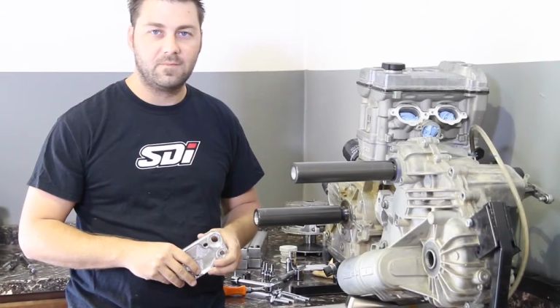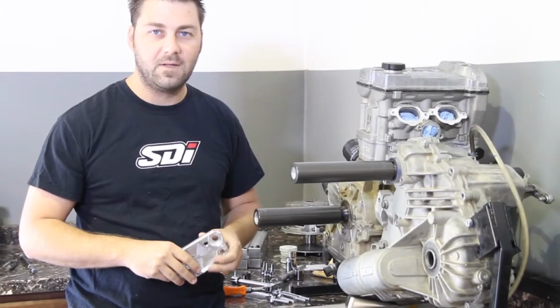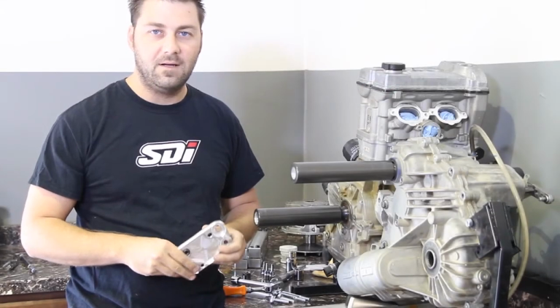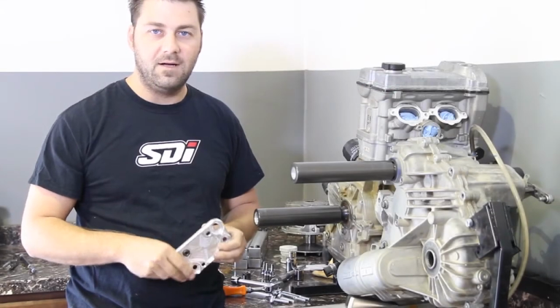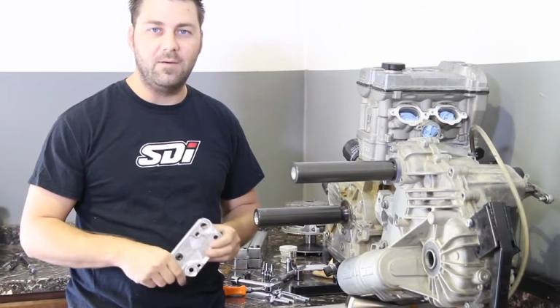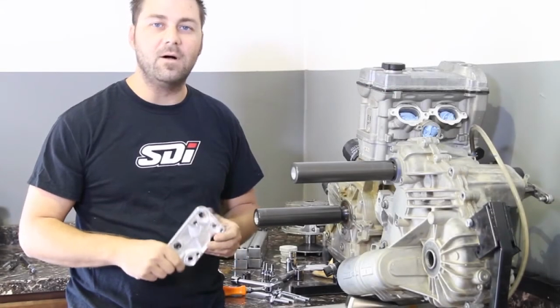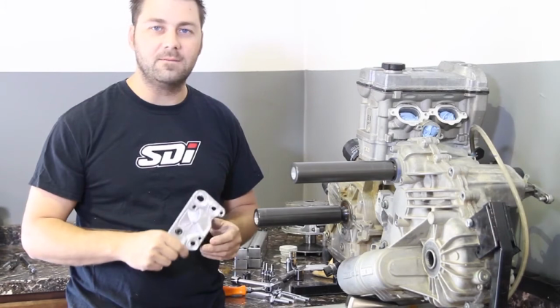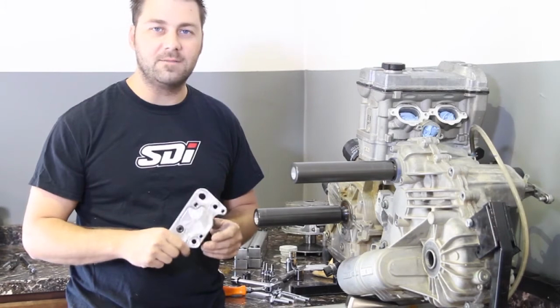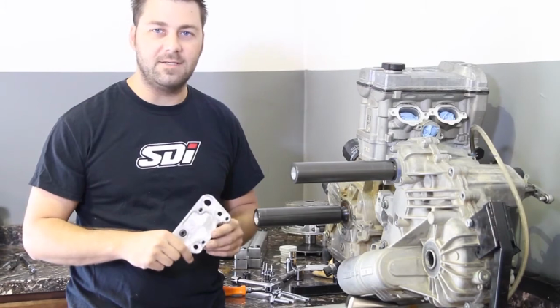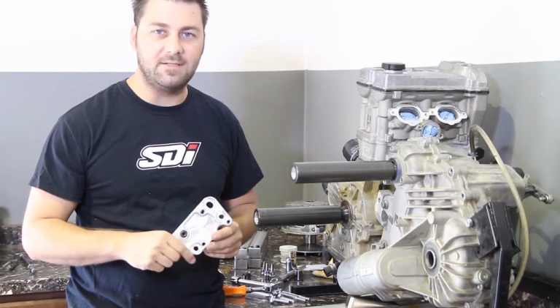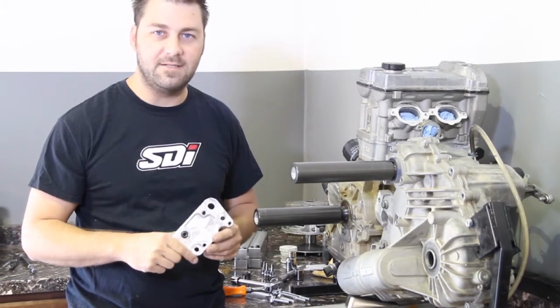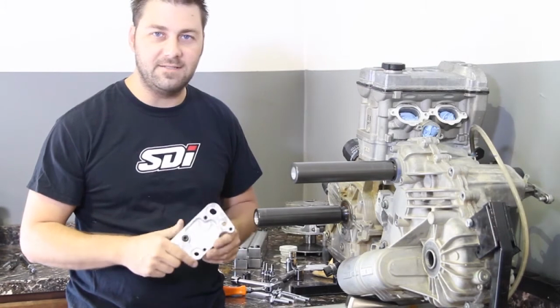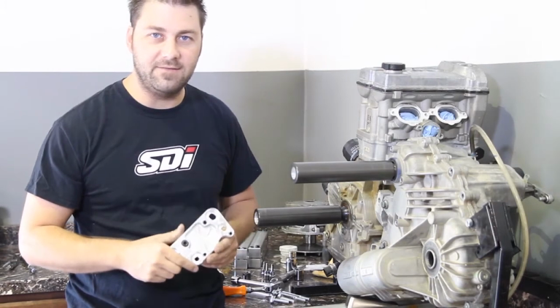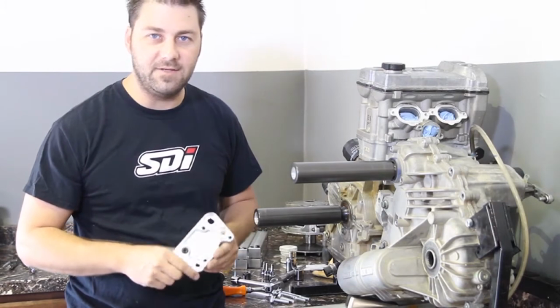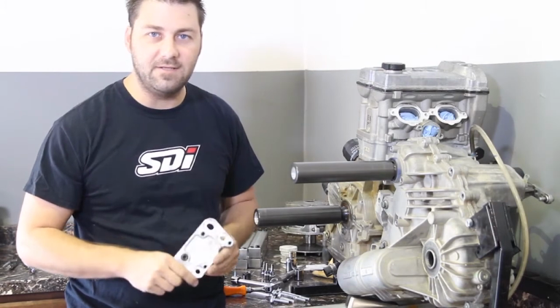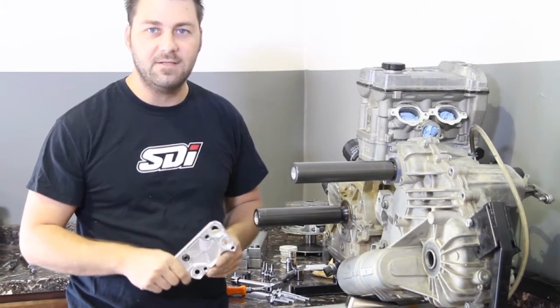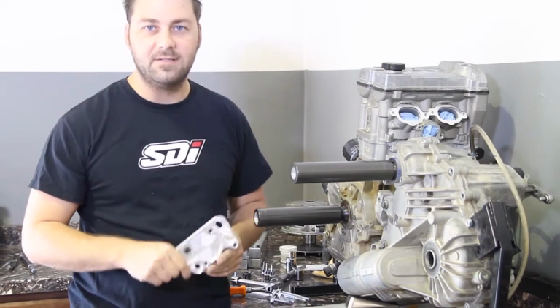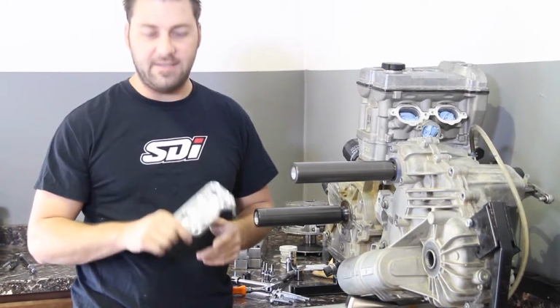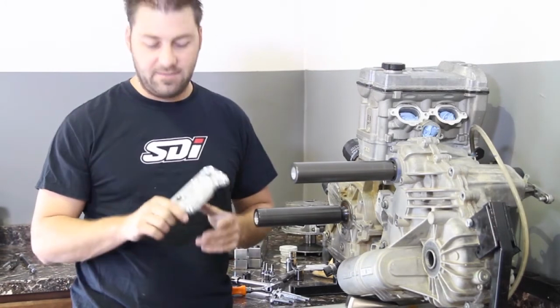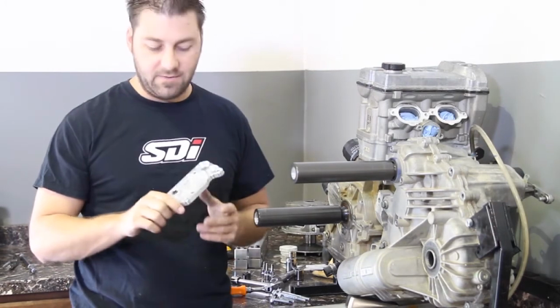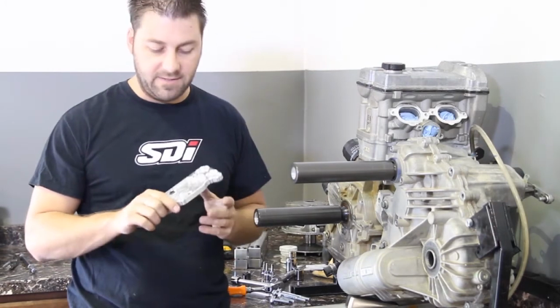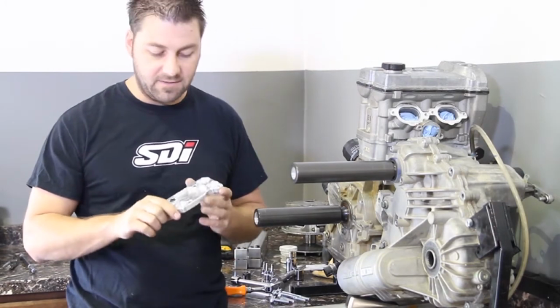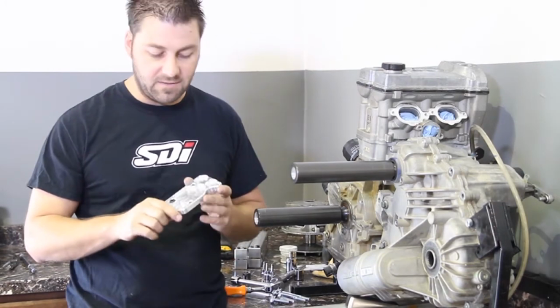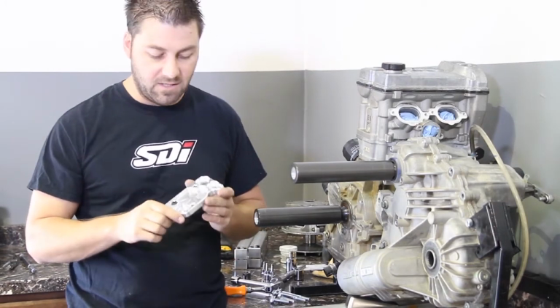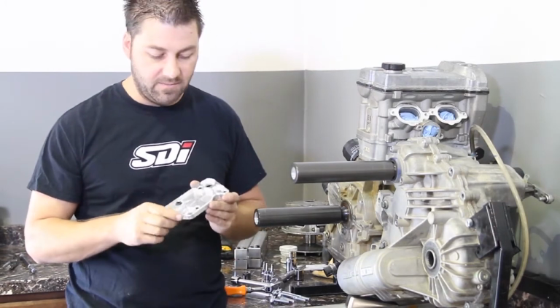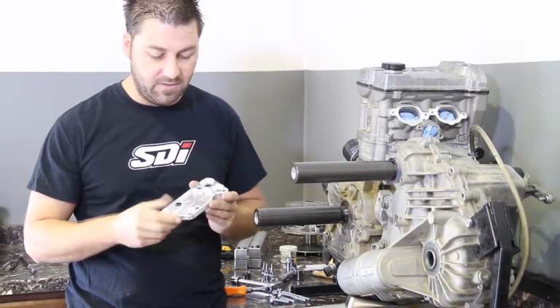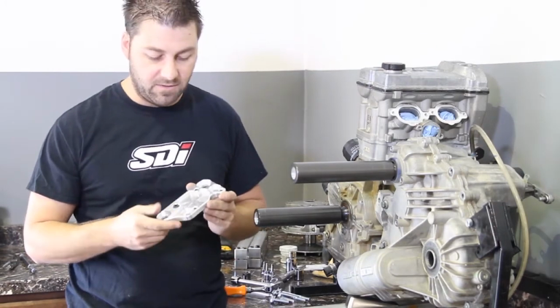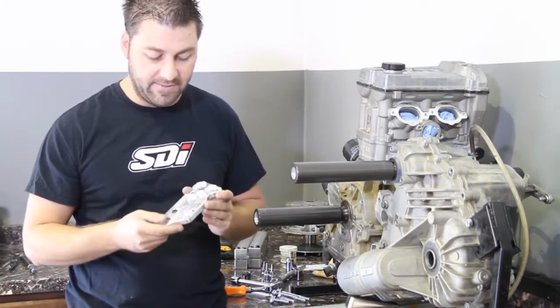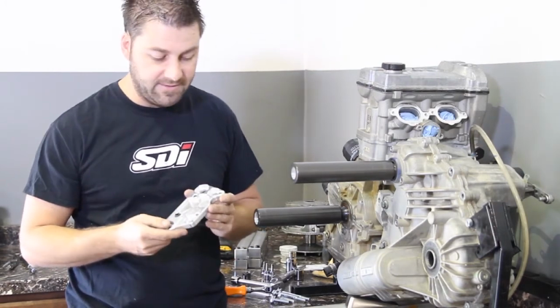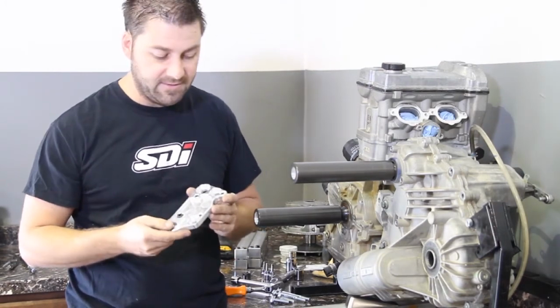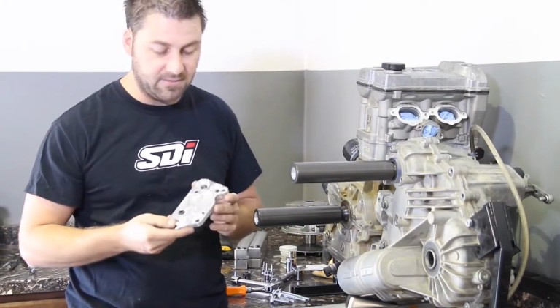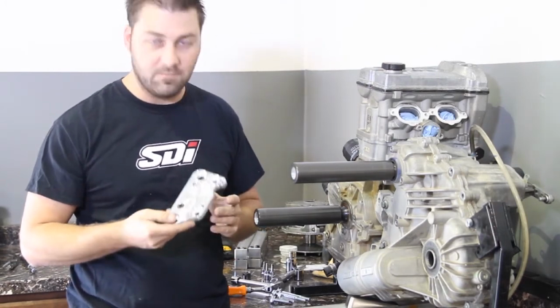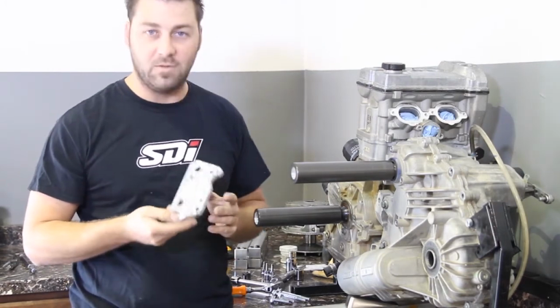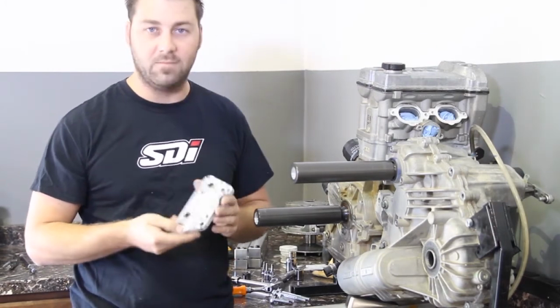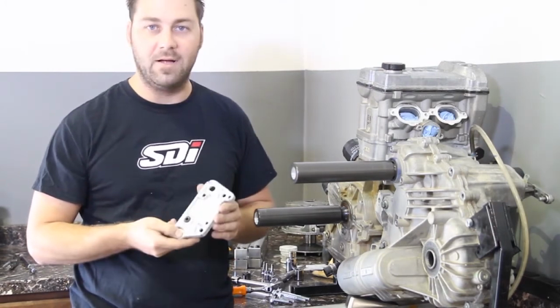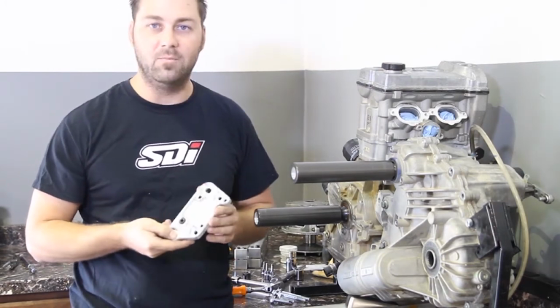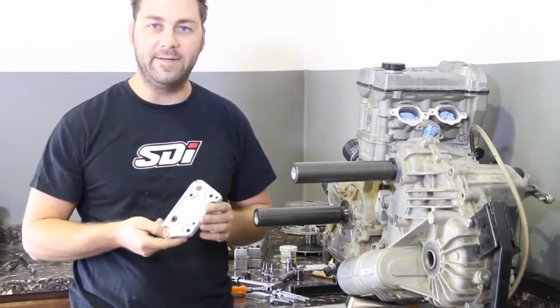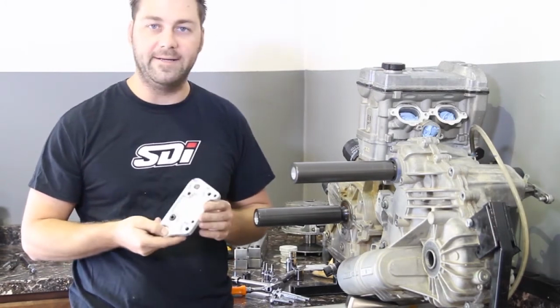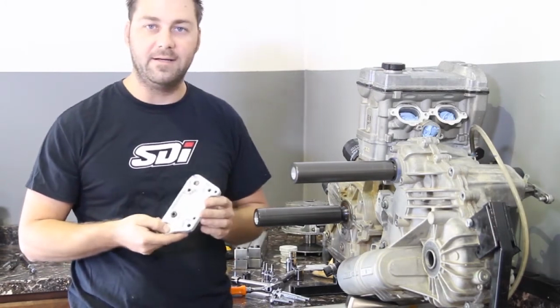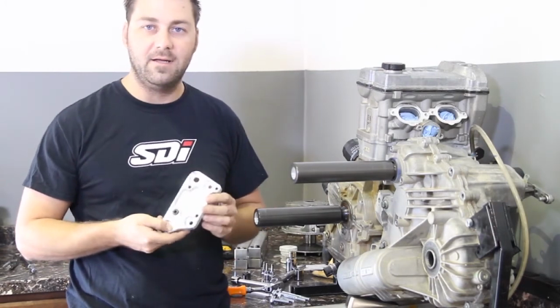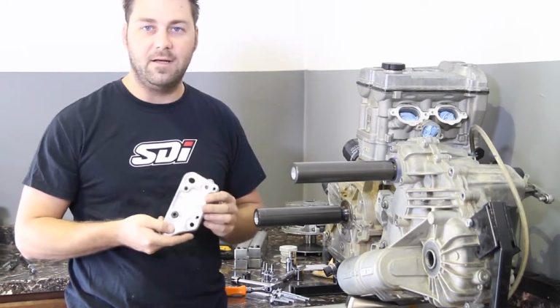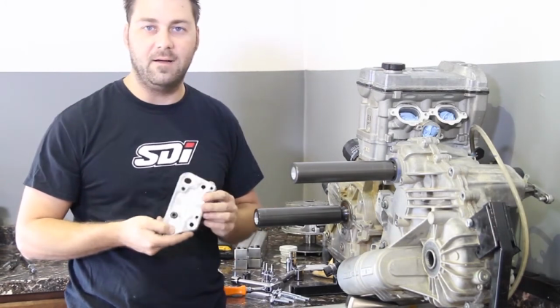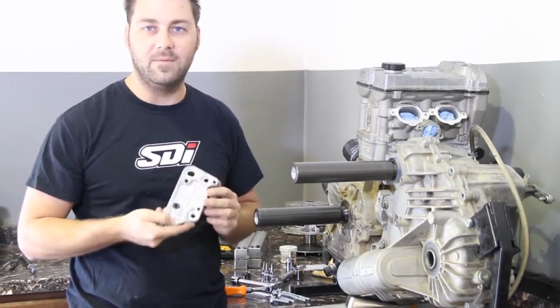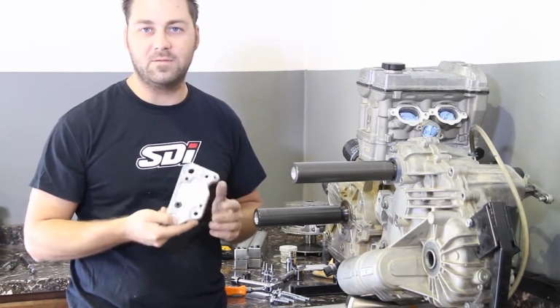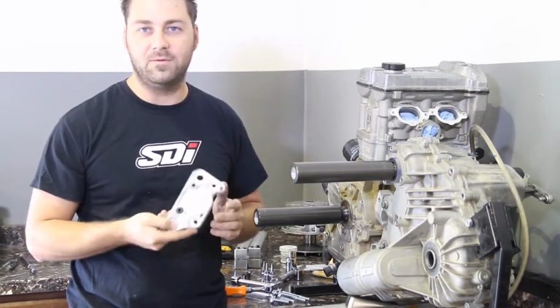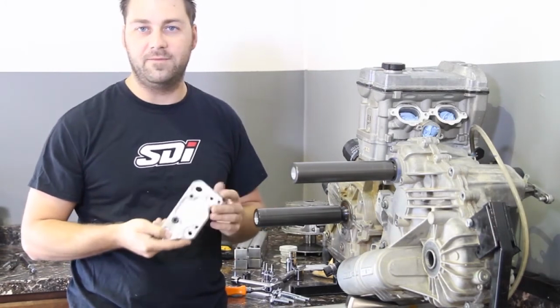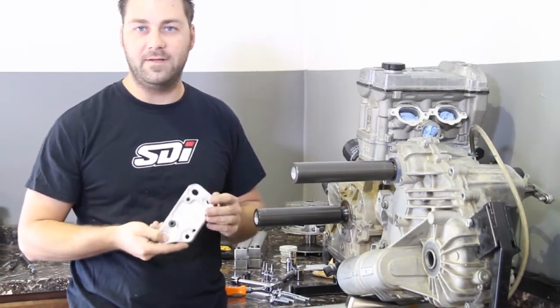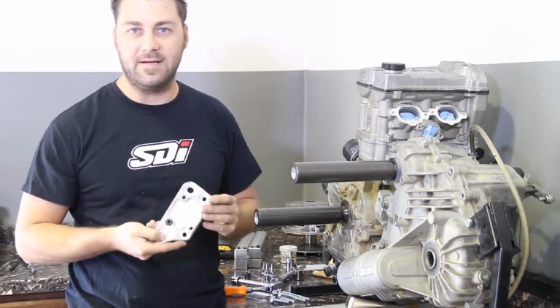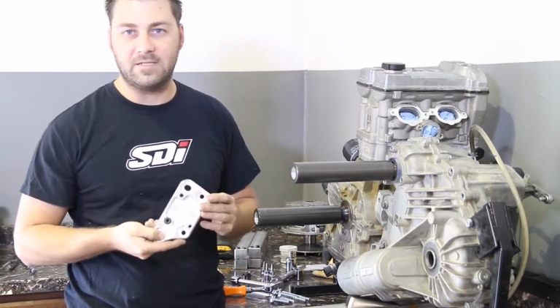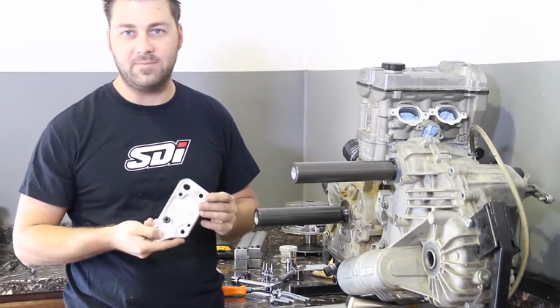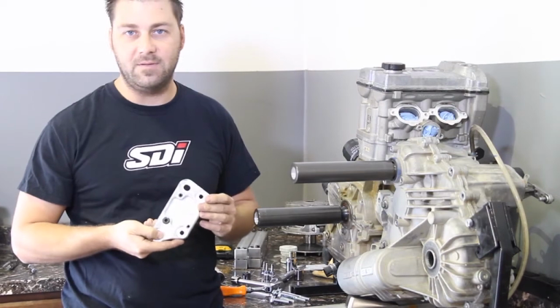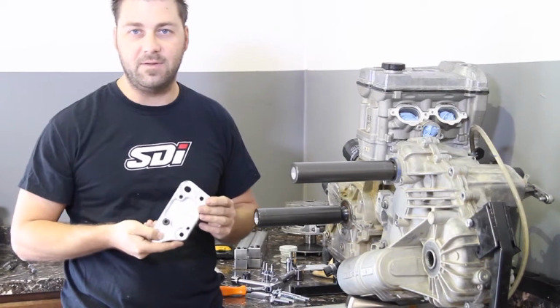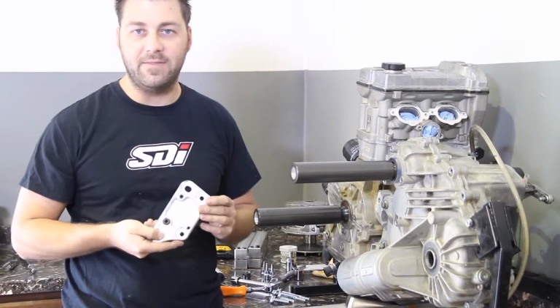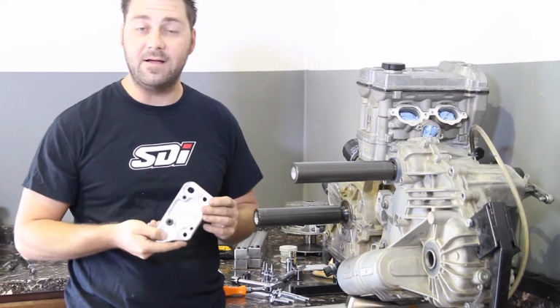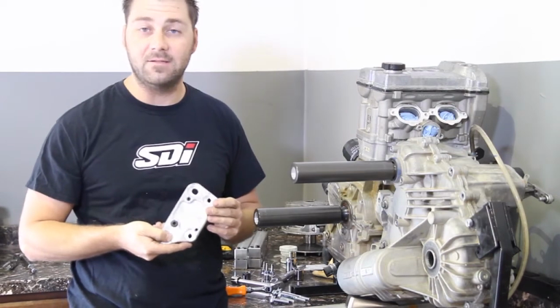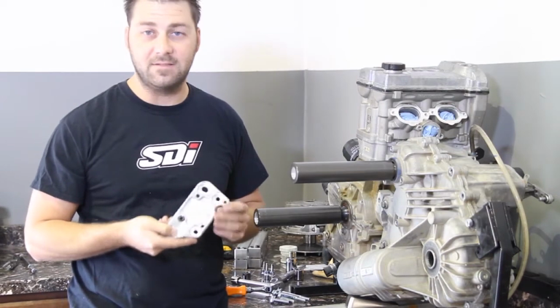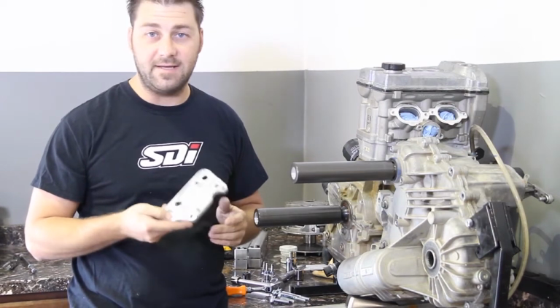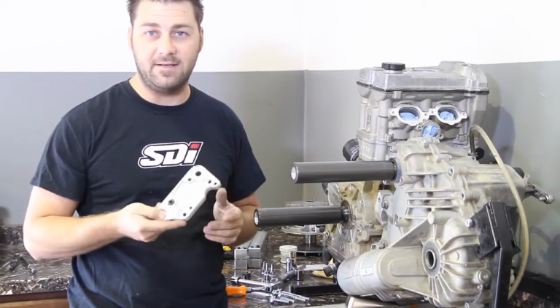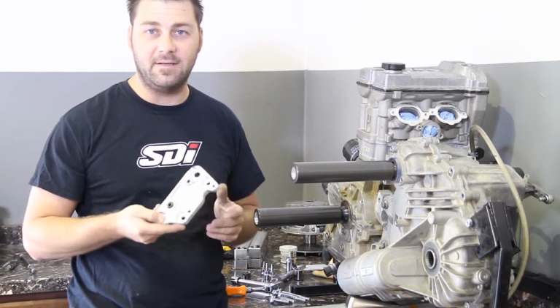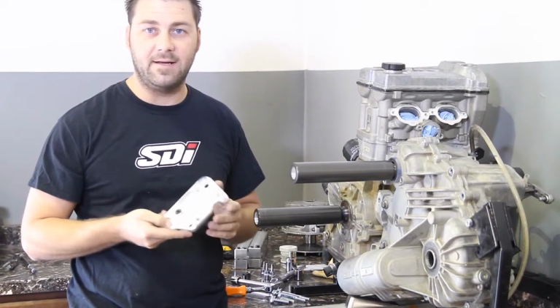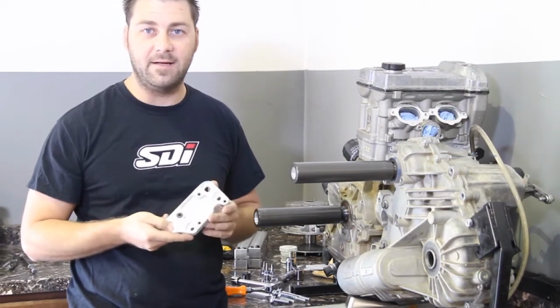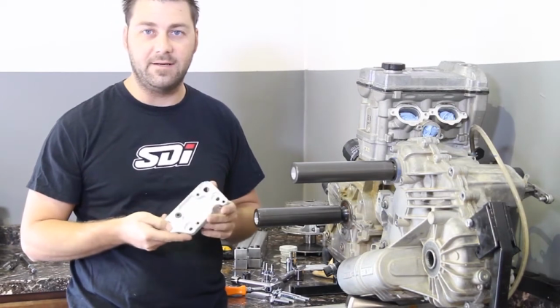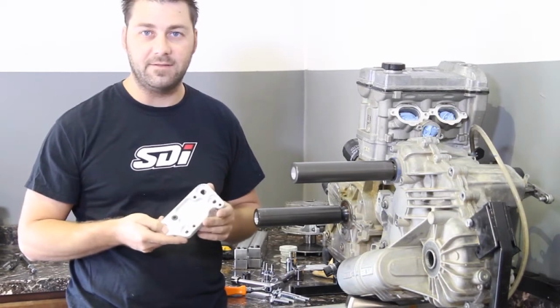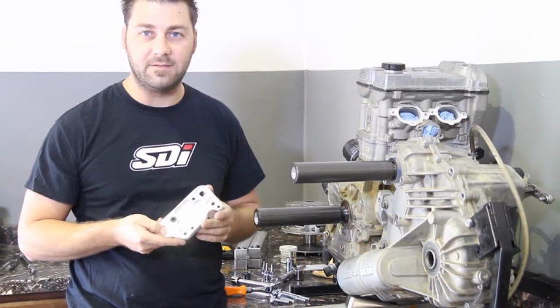Hi, welcome to STI TV. Today we're here to talk about a Razor motor mount plate. This will fit XP 1000s and 900s.